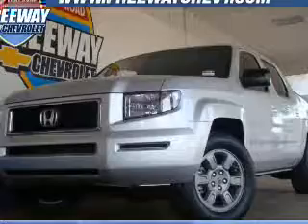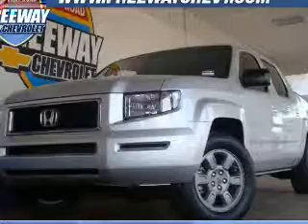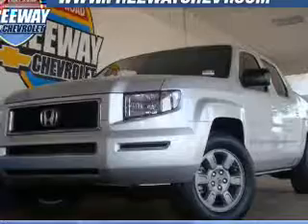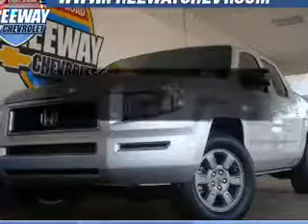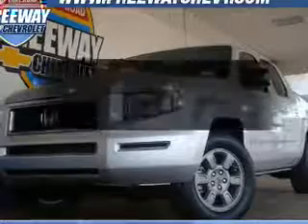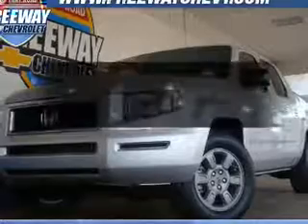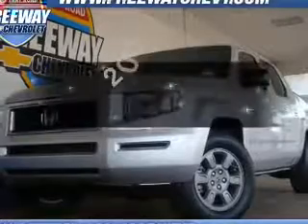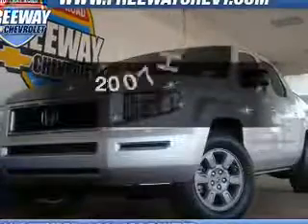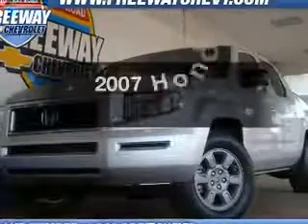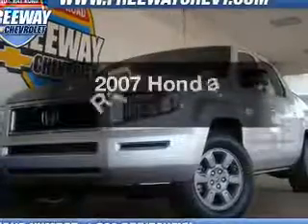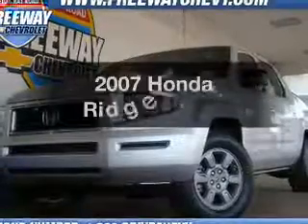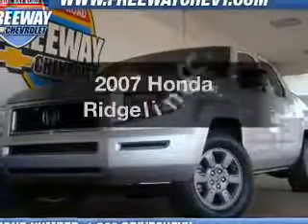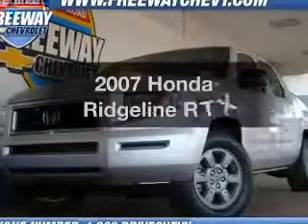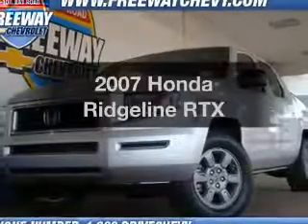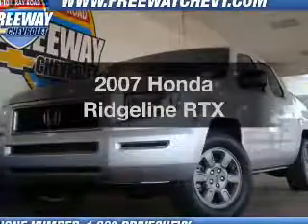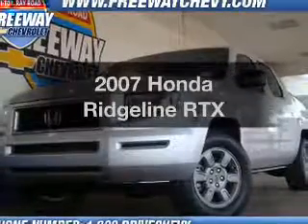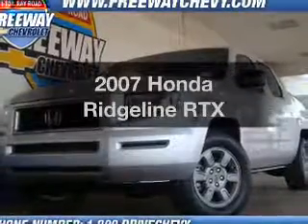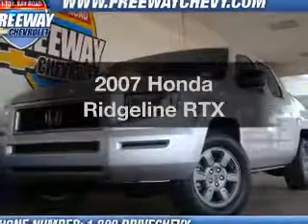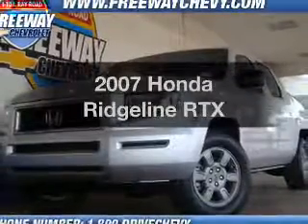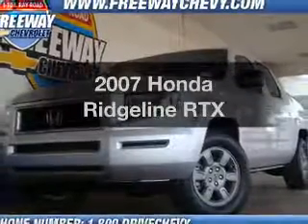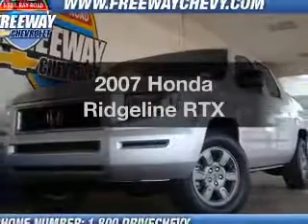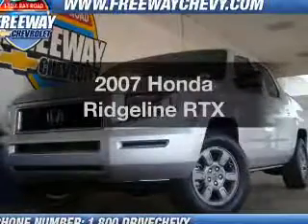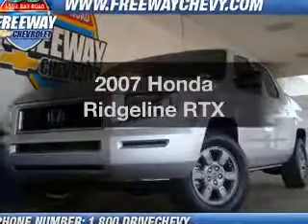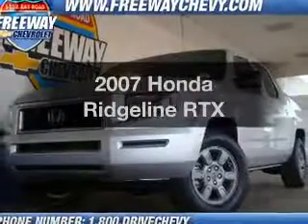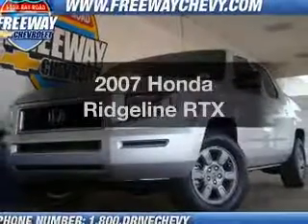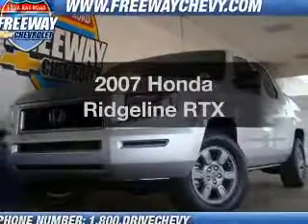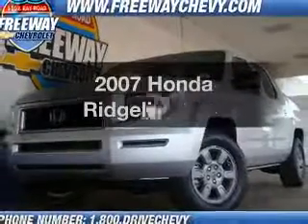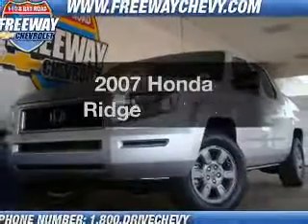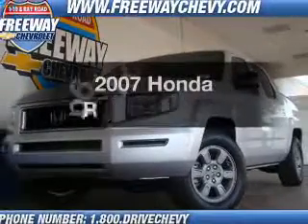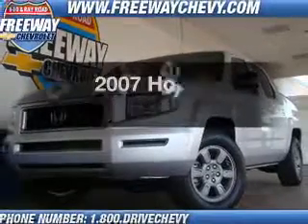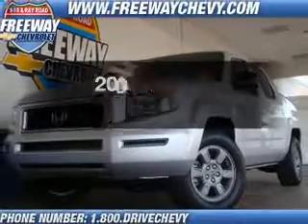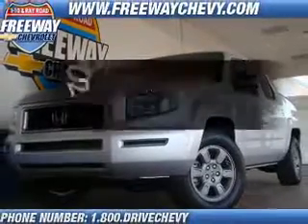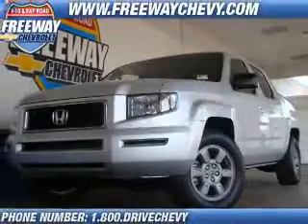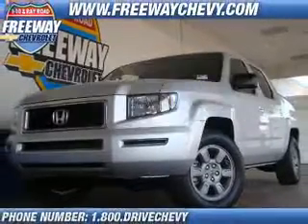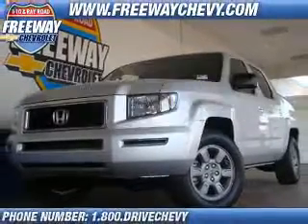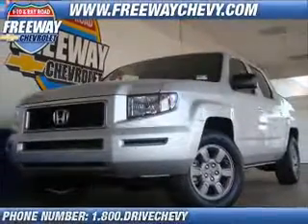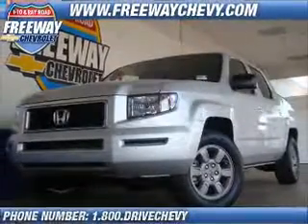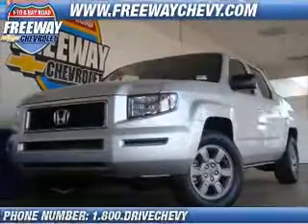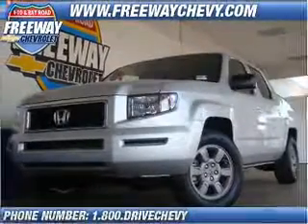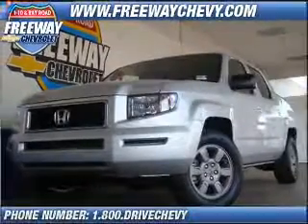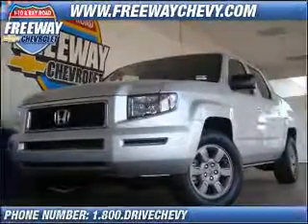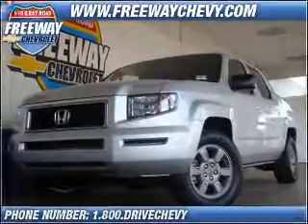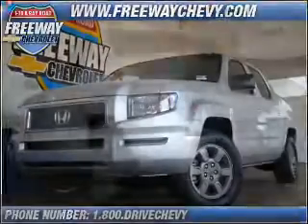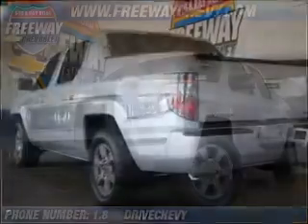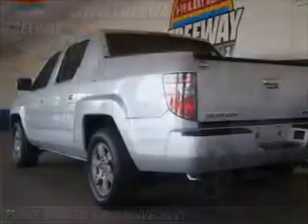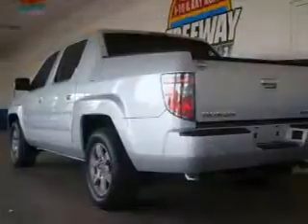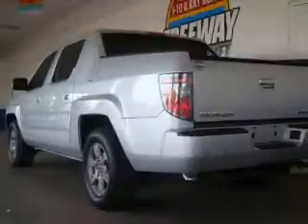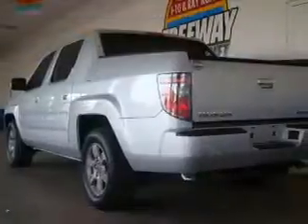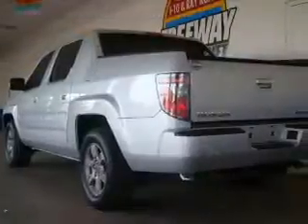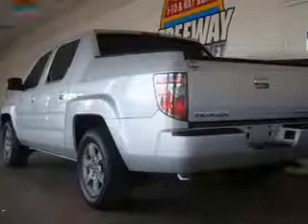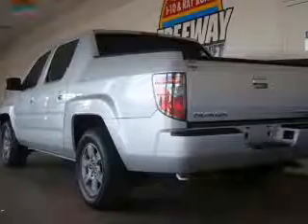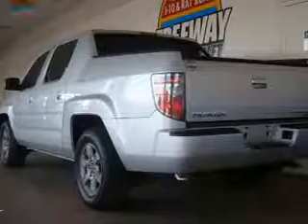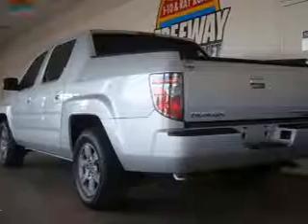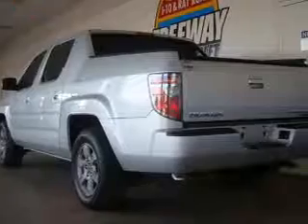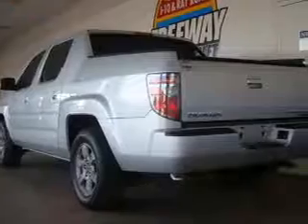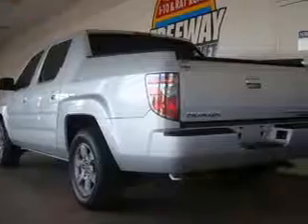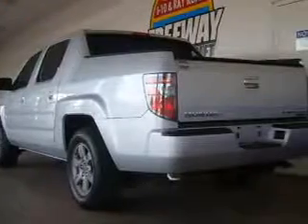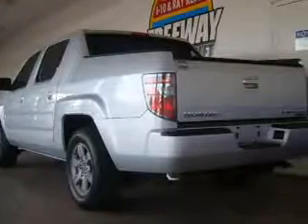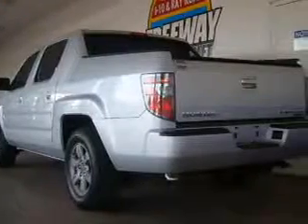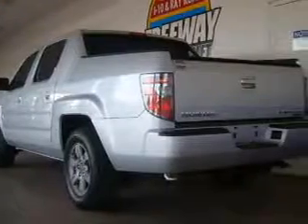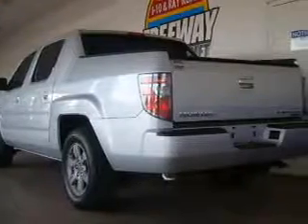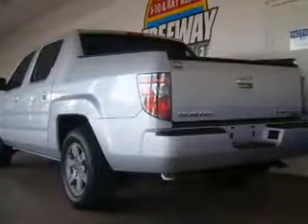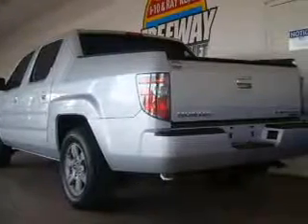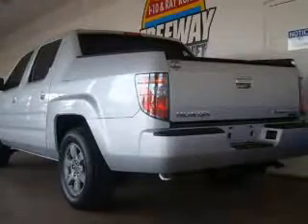Check out this 2007 Honda Ridgeline. If you're looking for a first-rate auto, this one could be yours today.